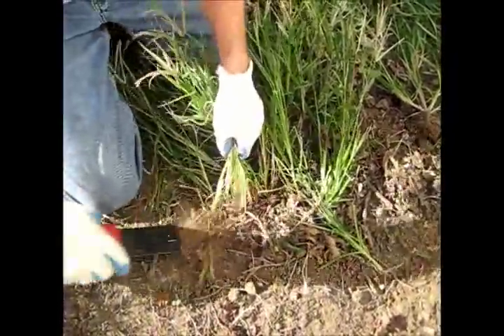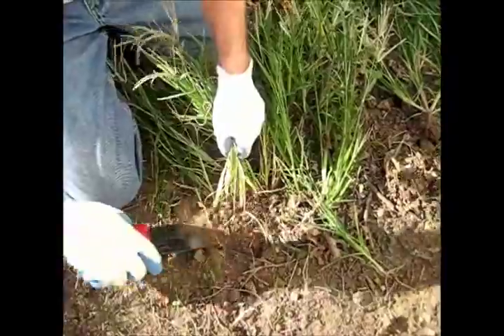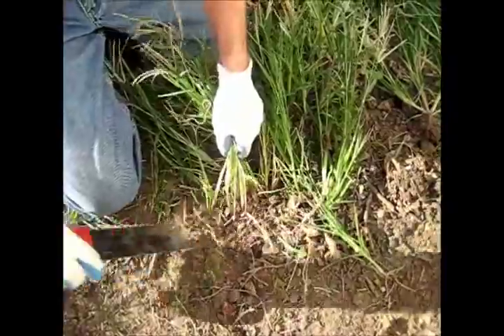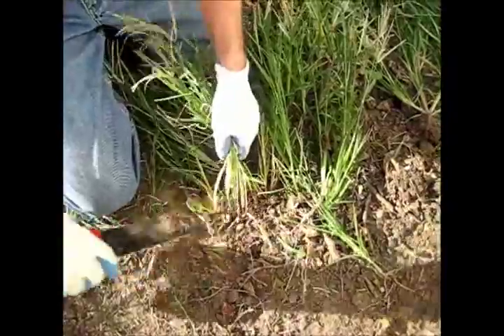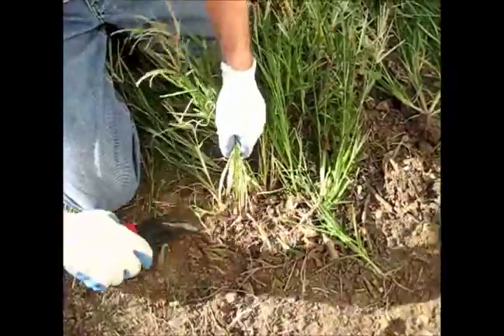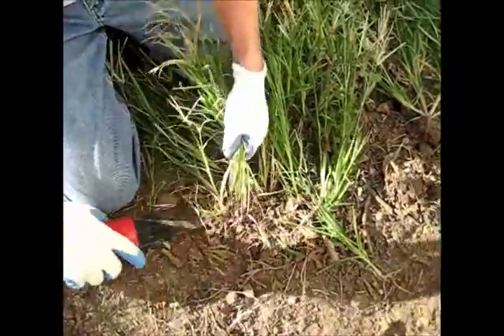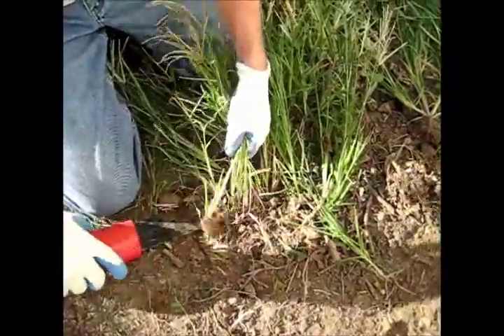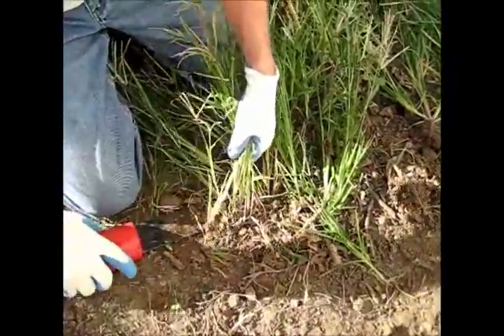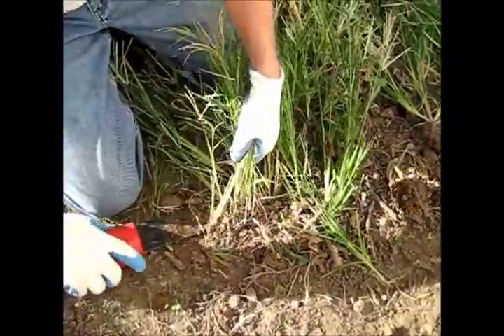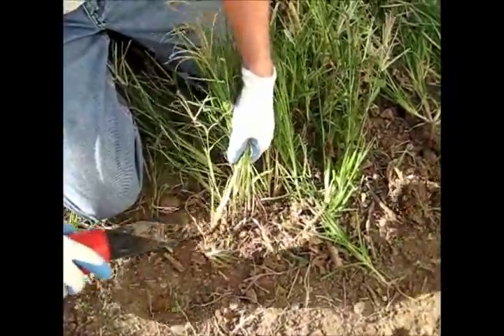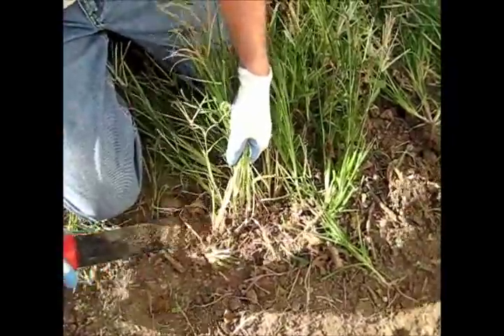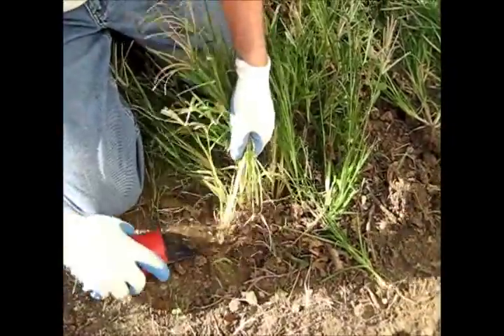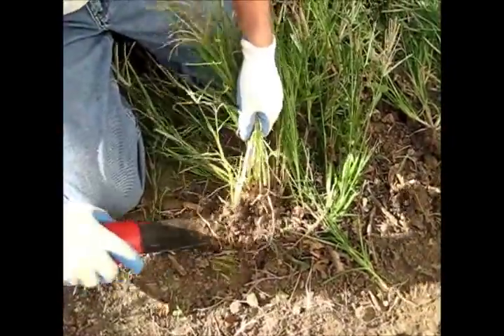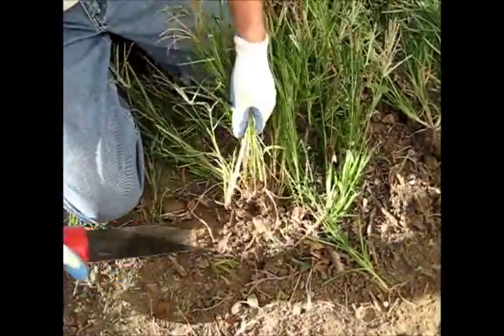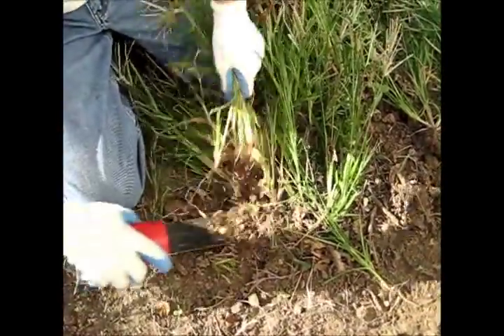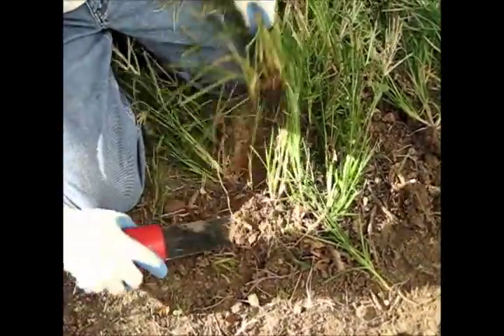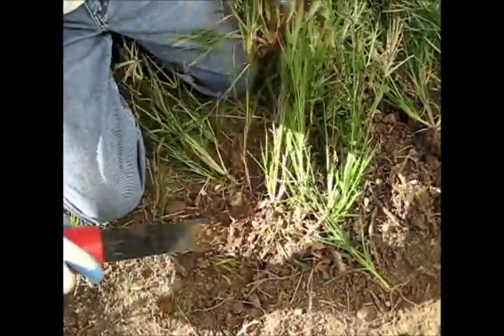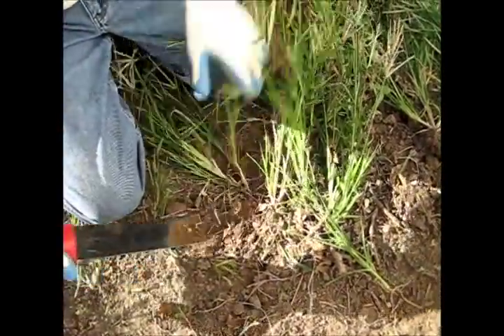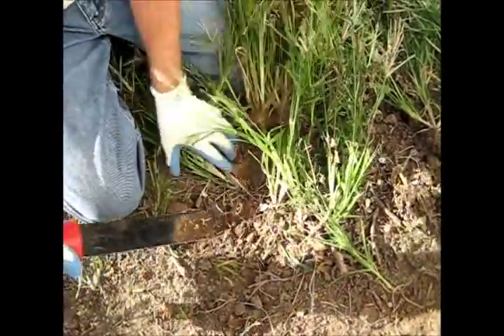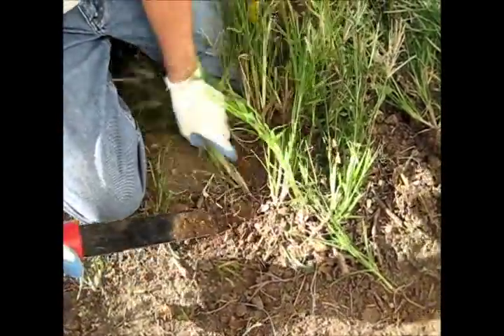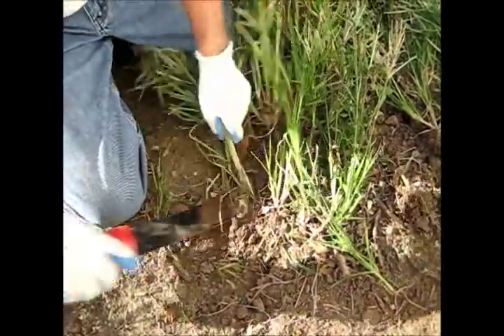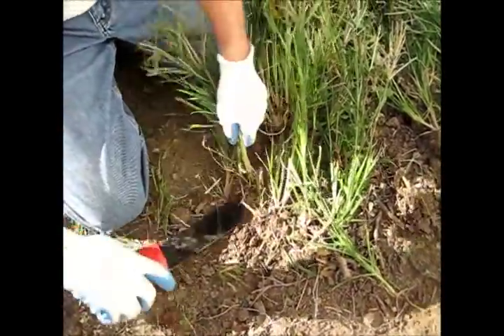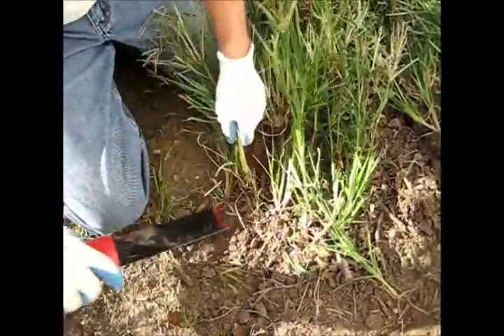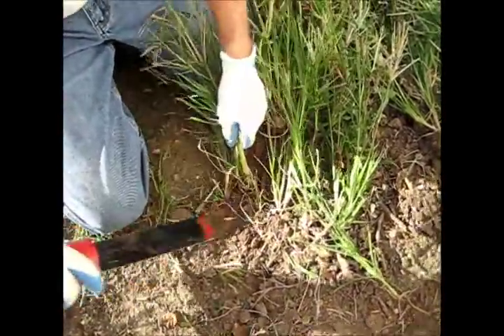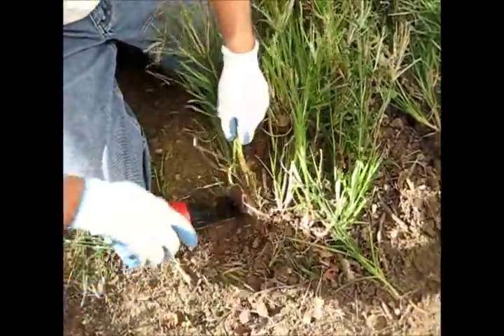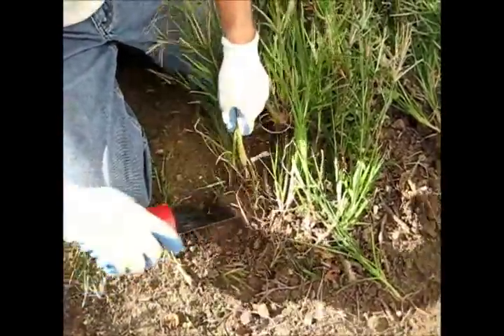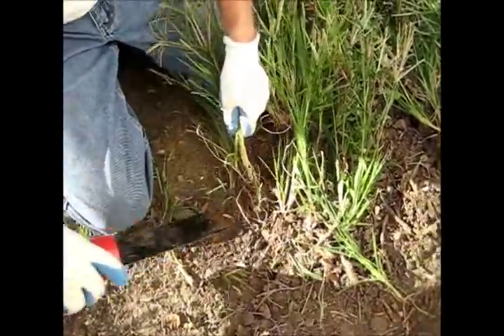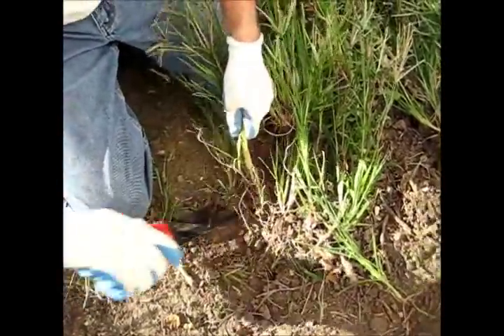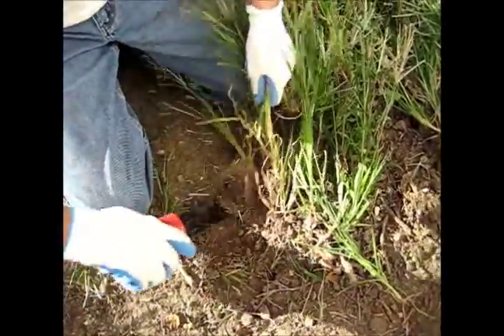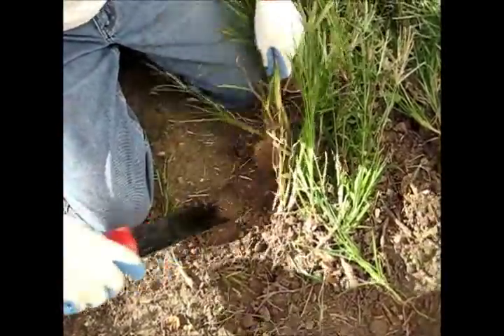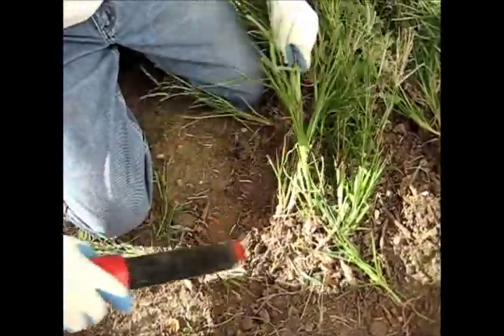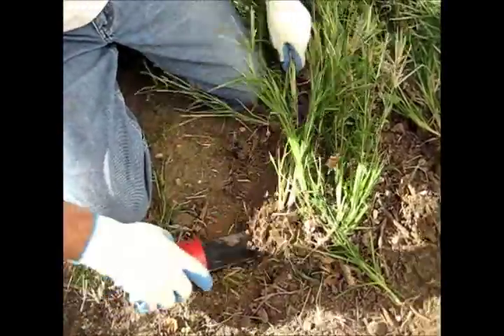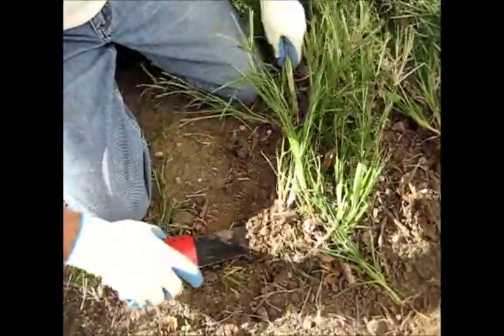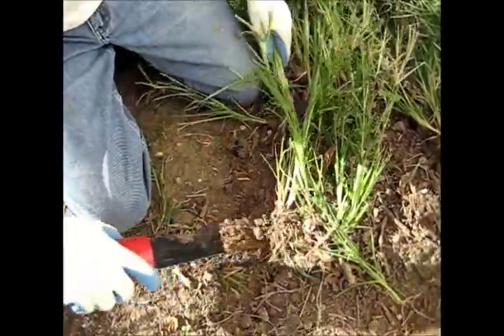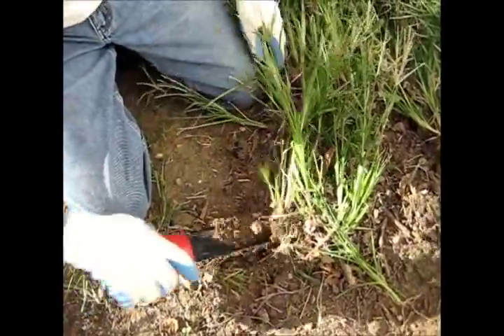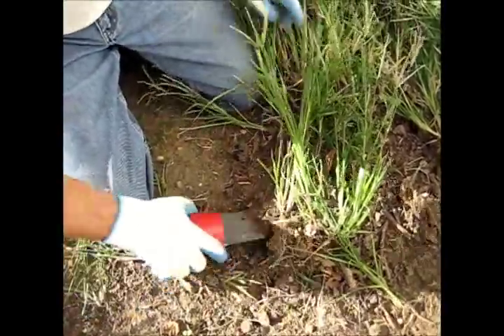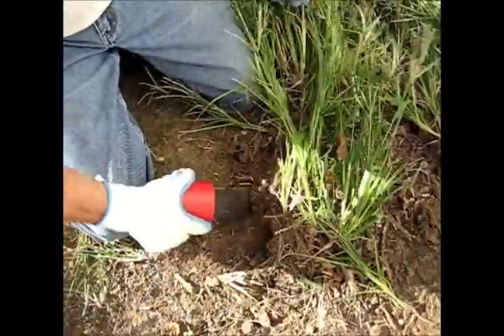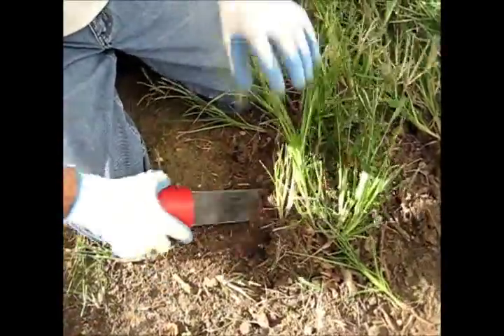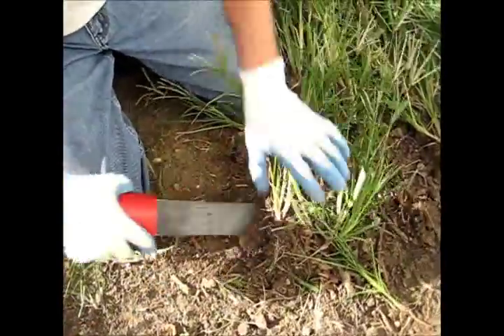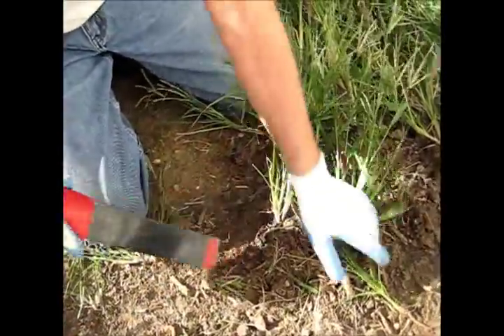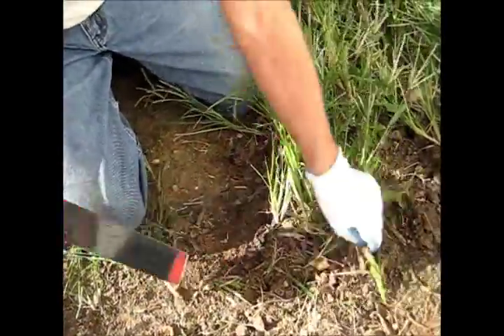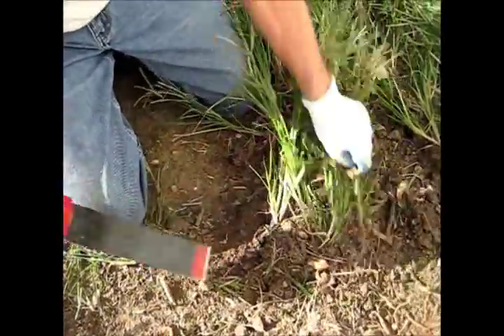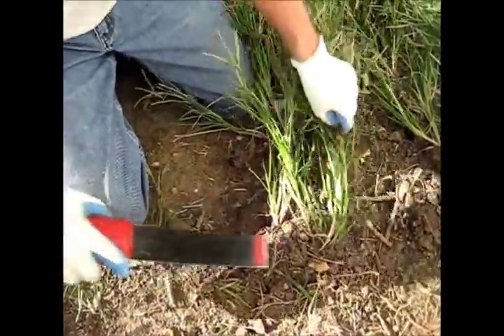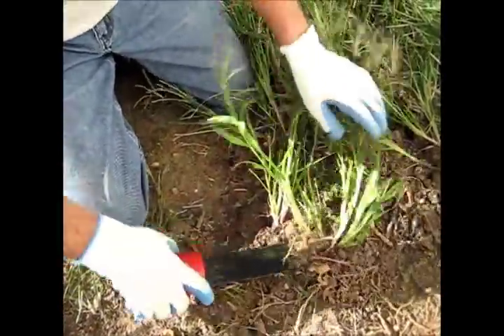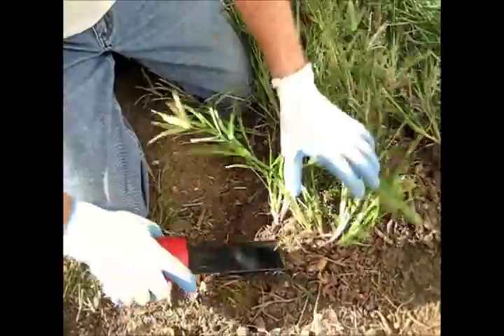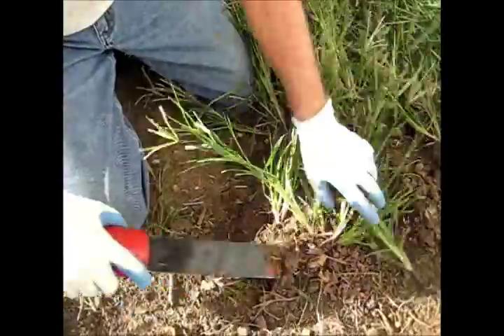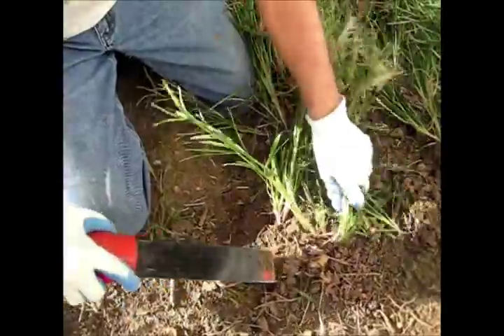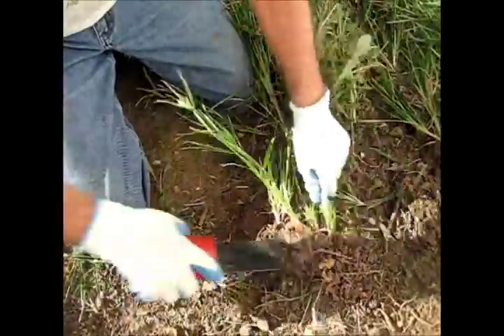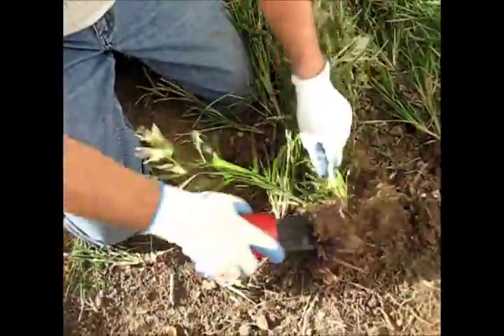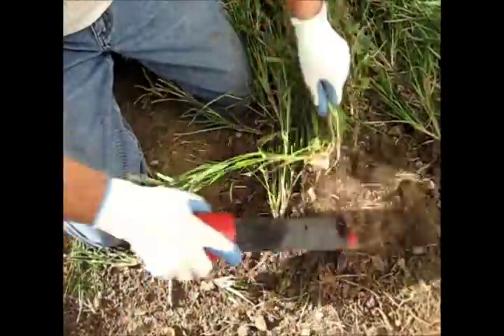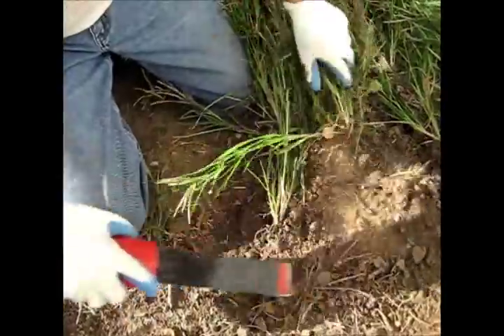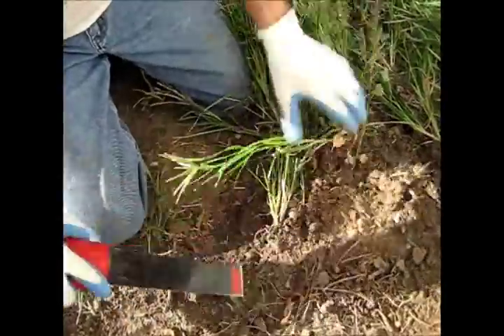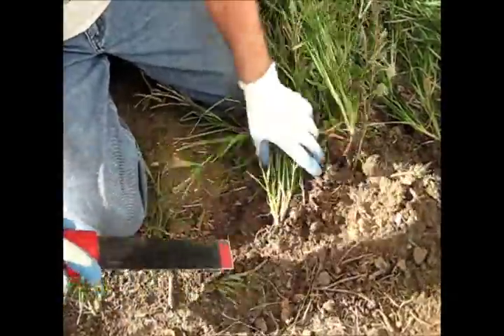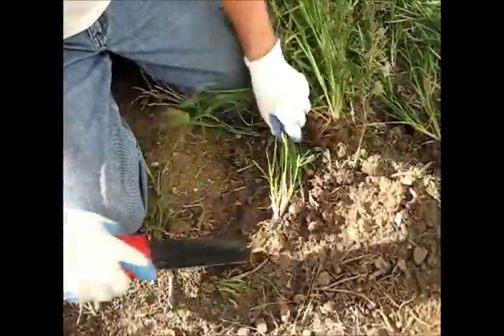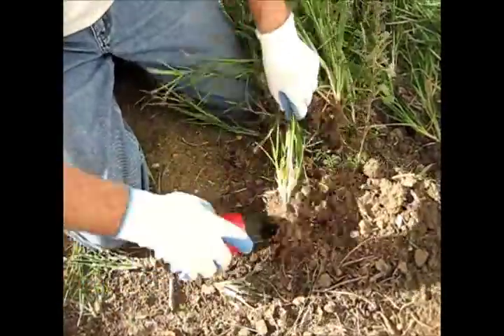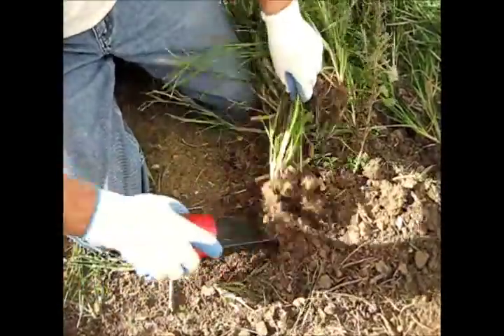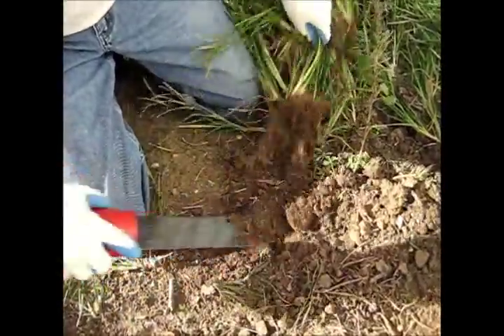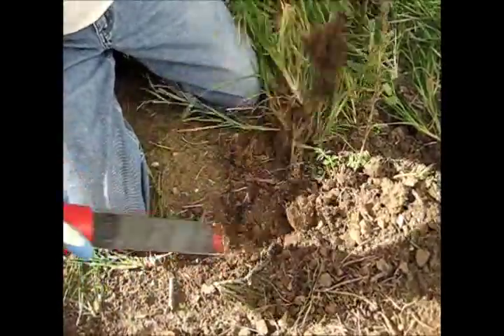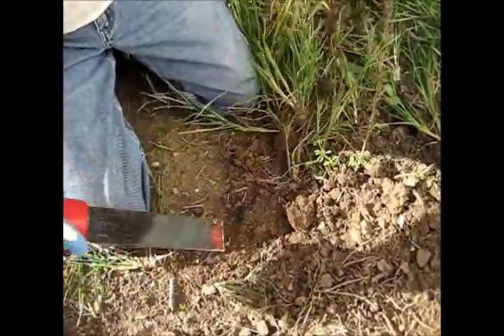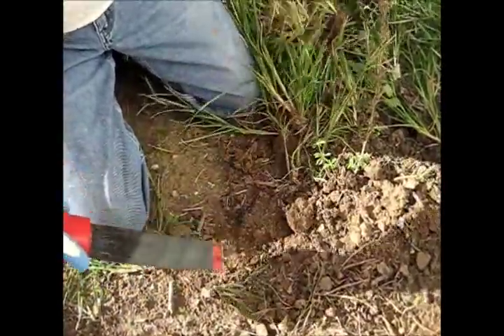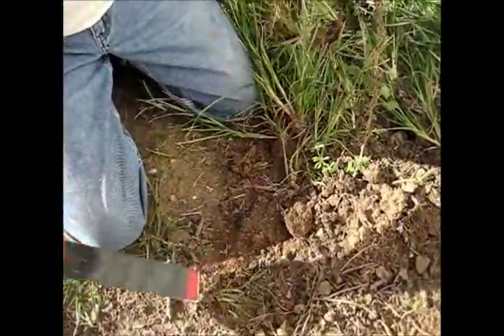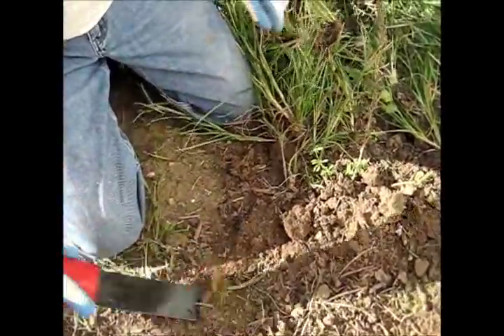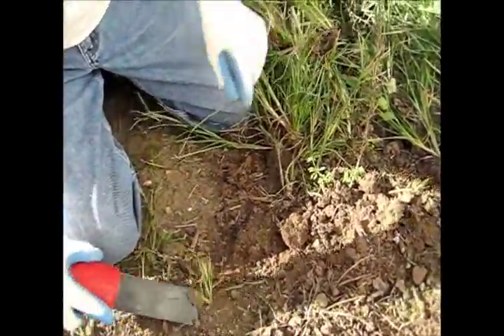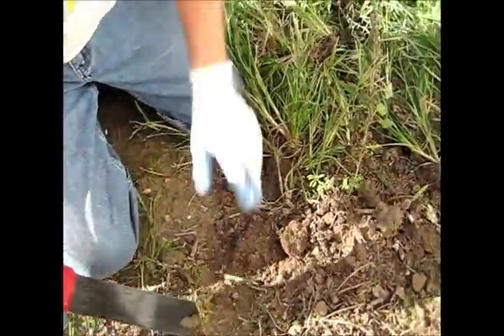So what the super weeder does with a very sharp edge is two things: it kills the weed and it resharpens itself as I push it.